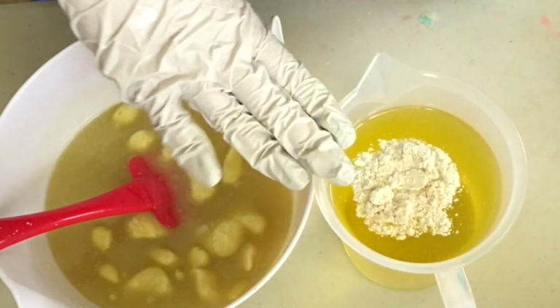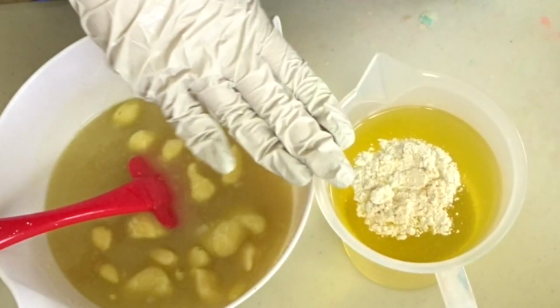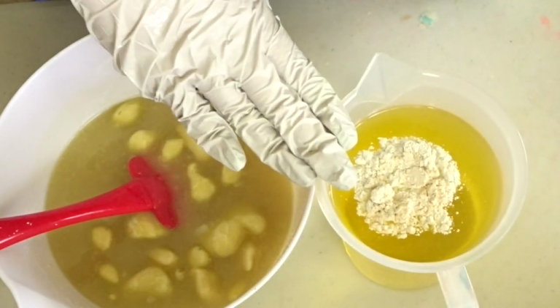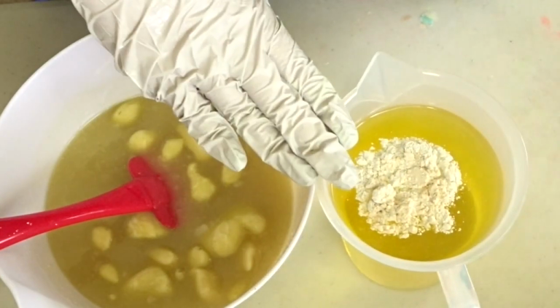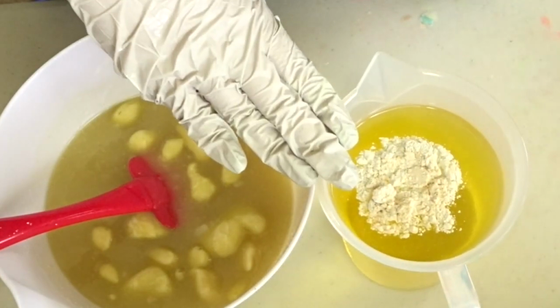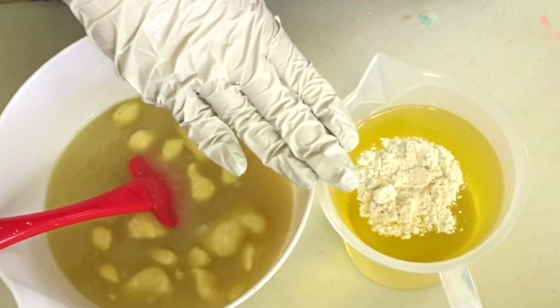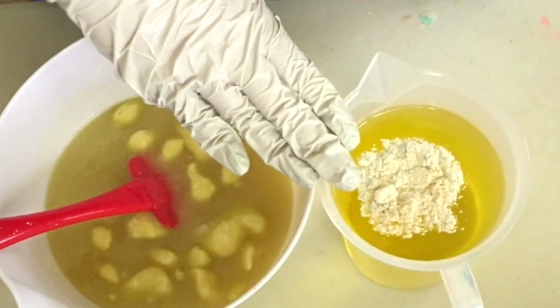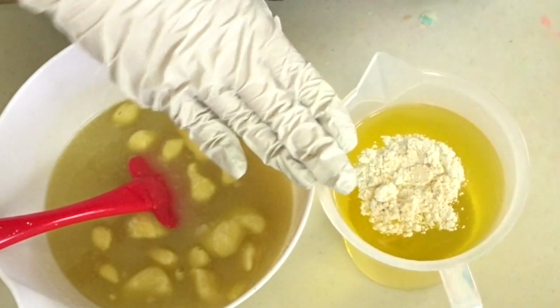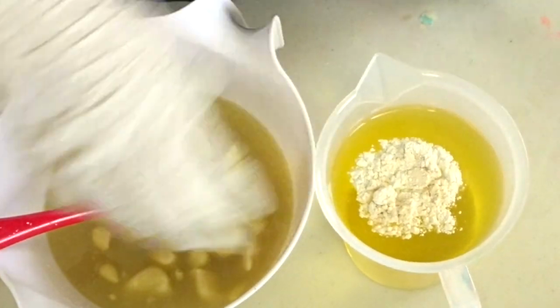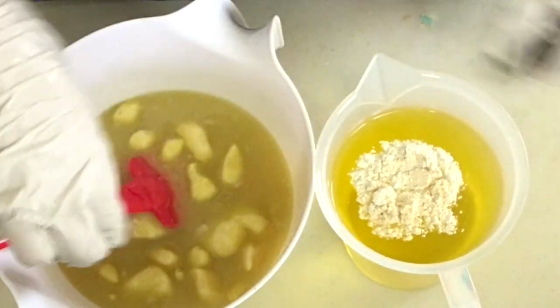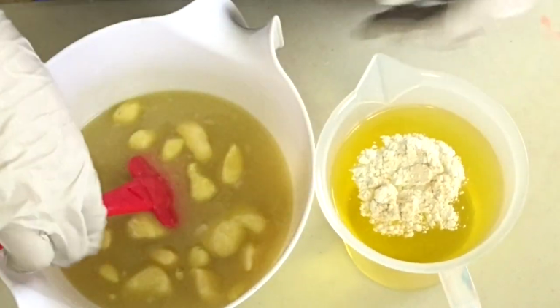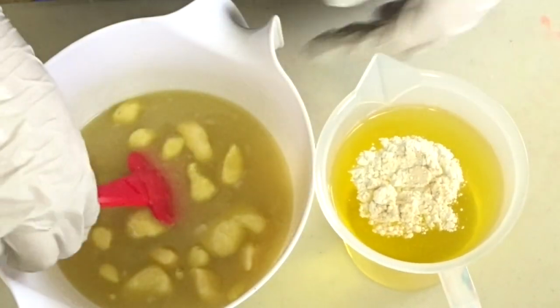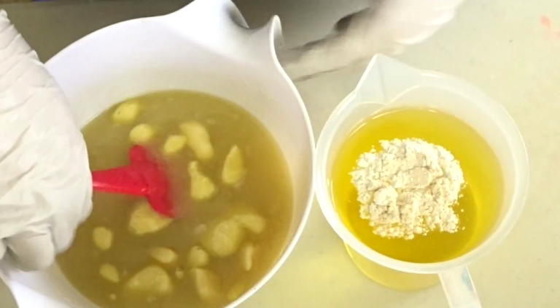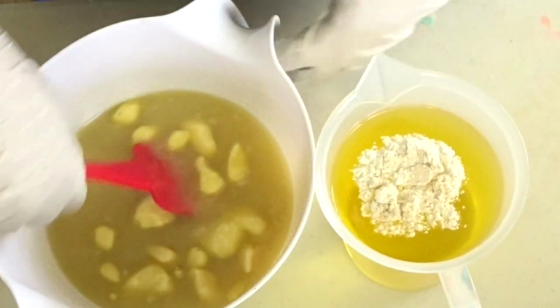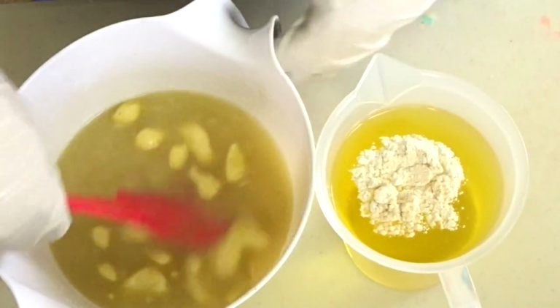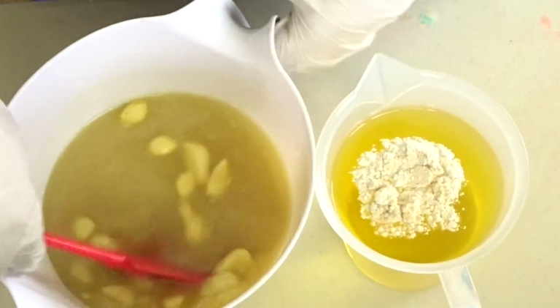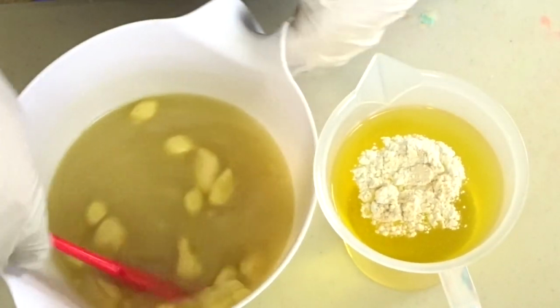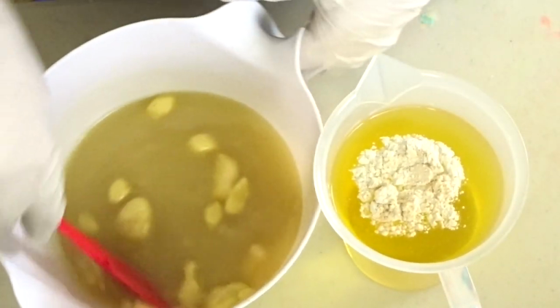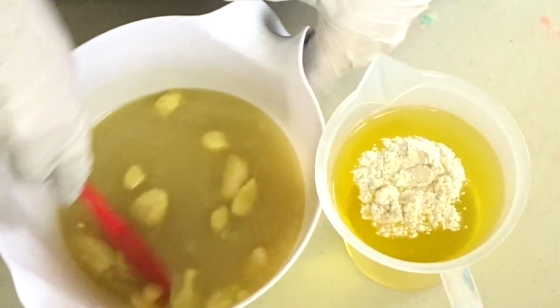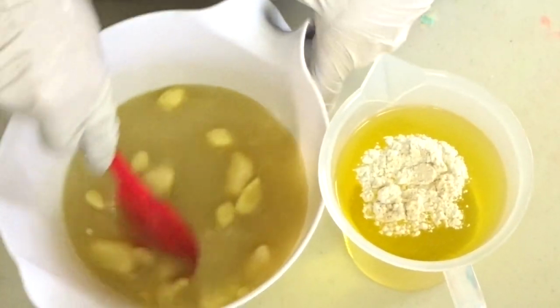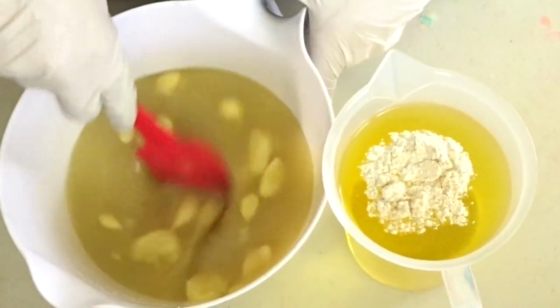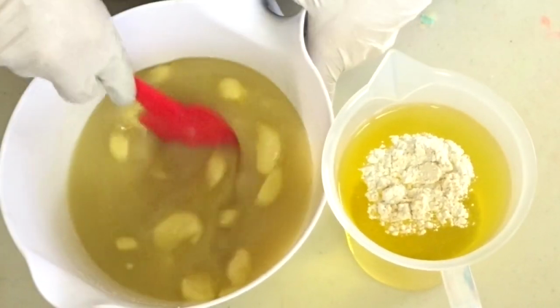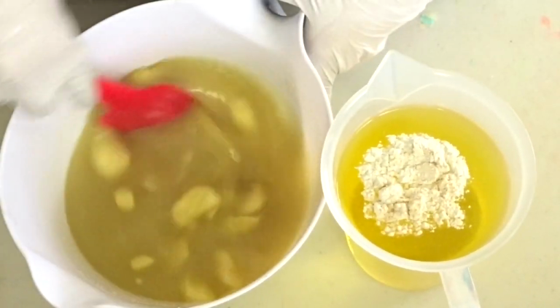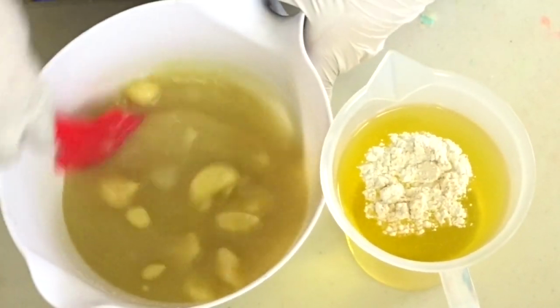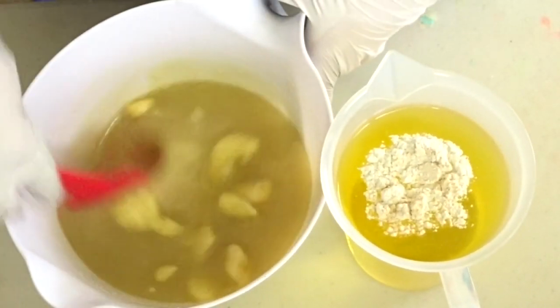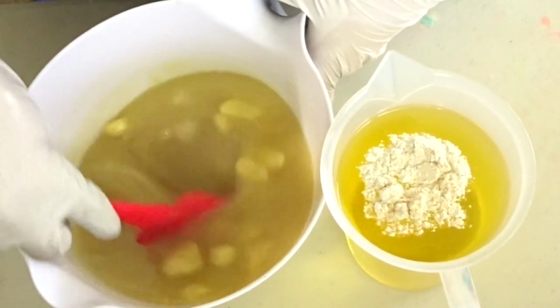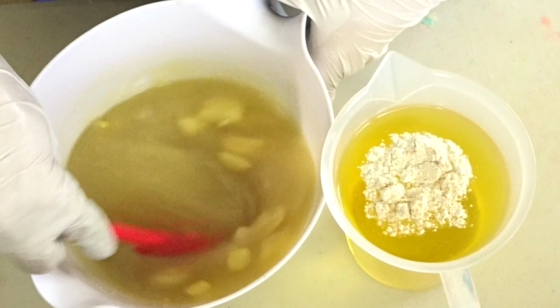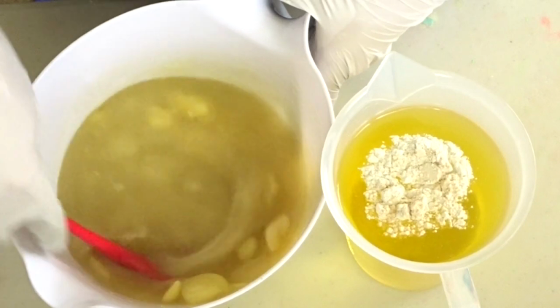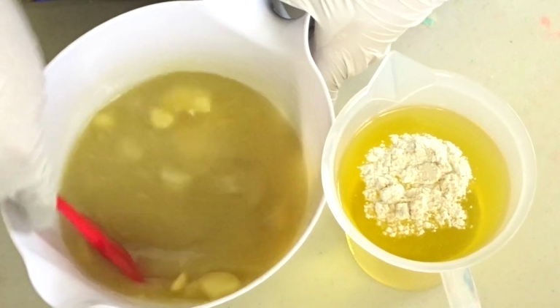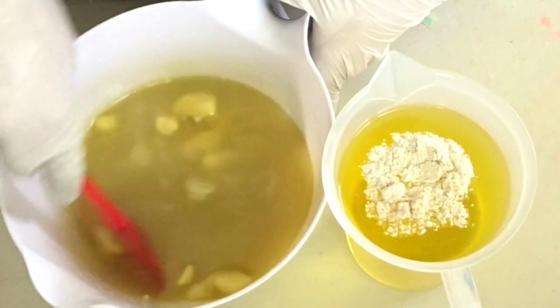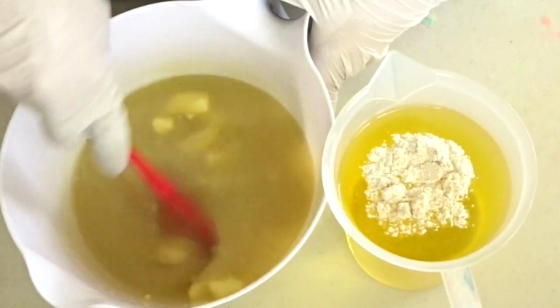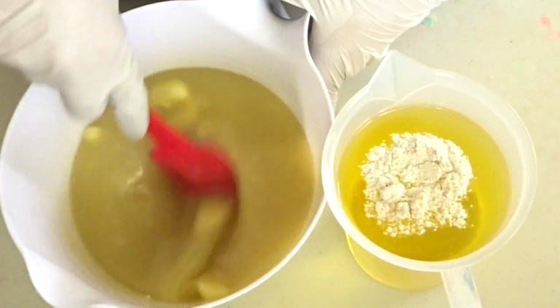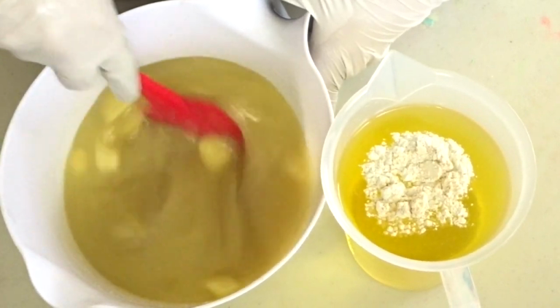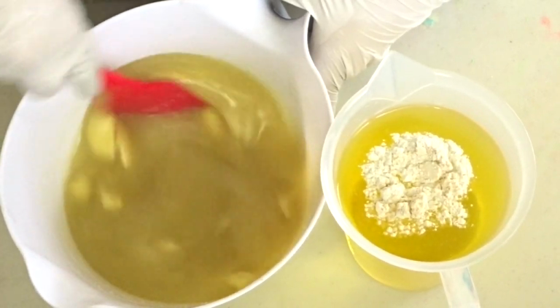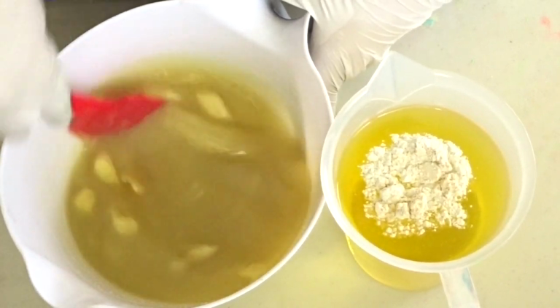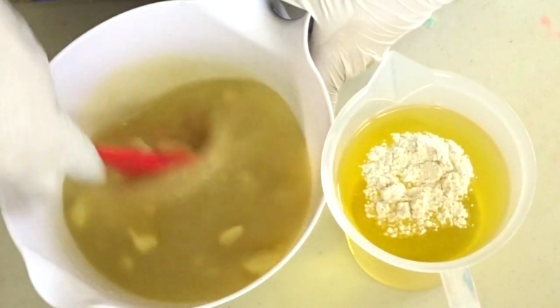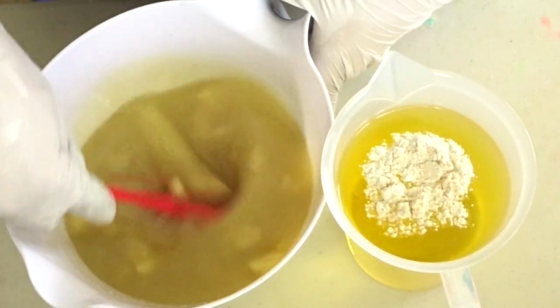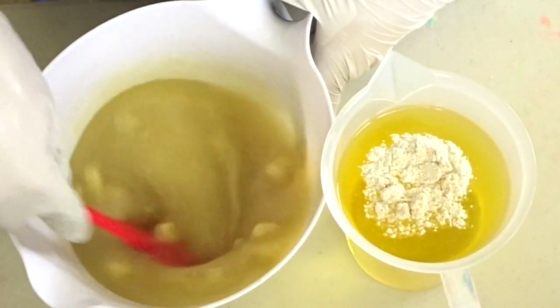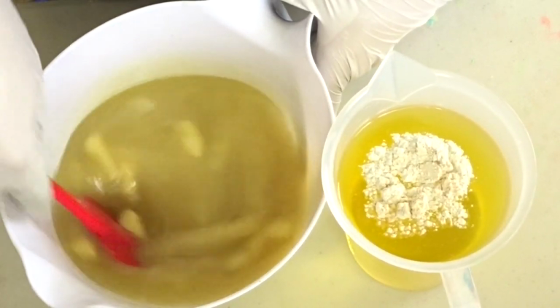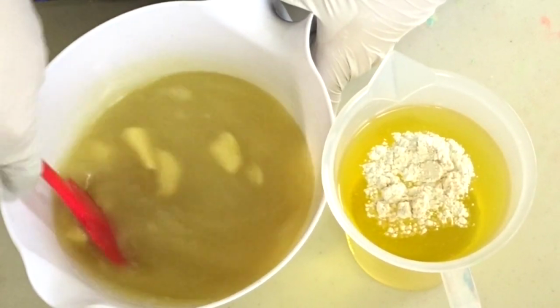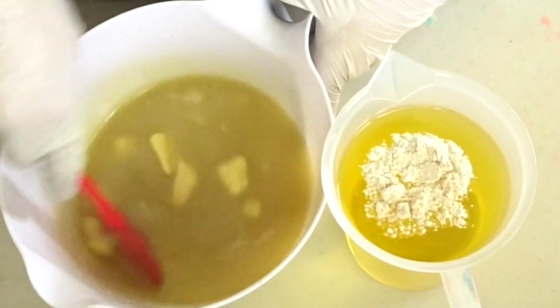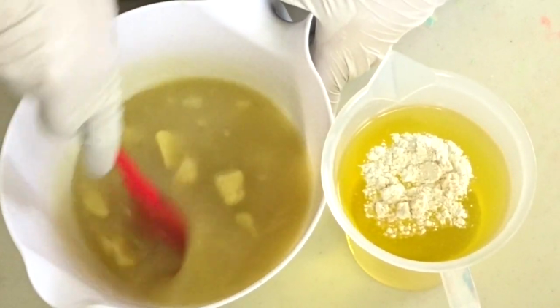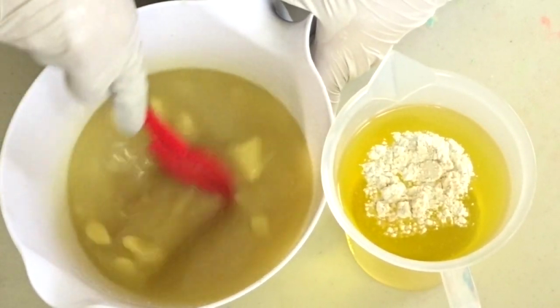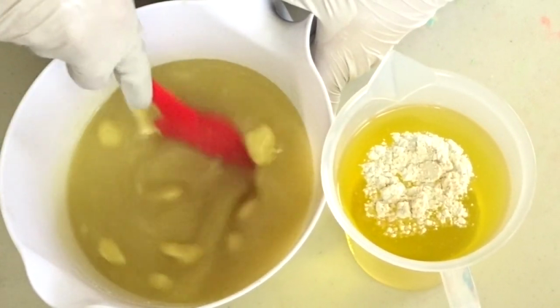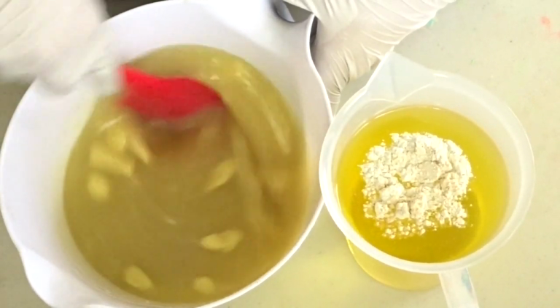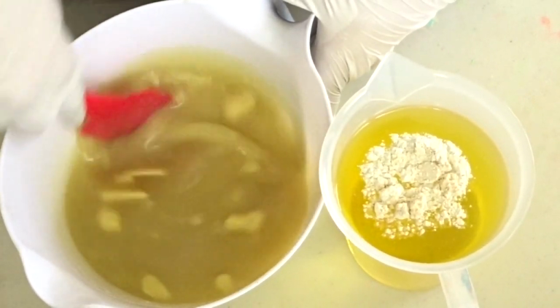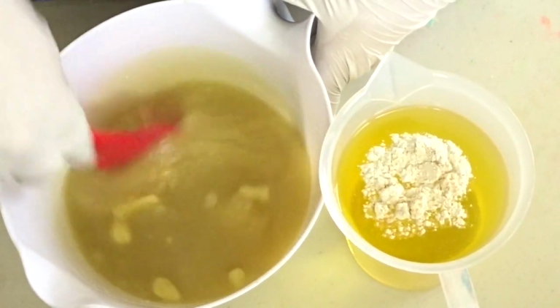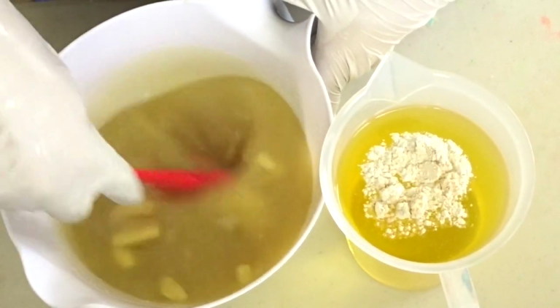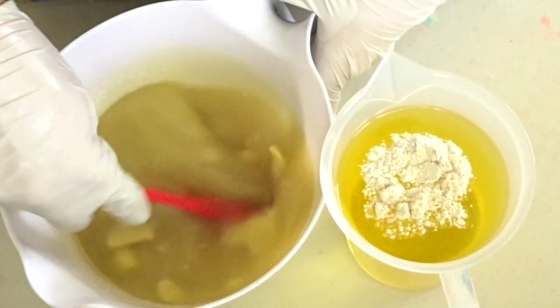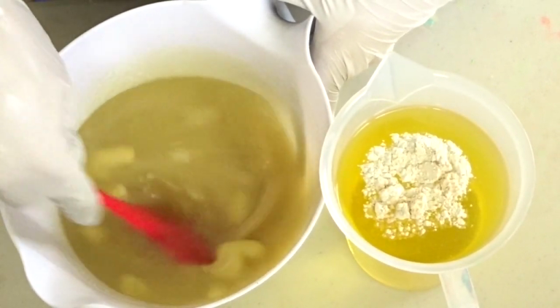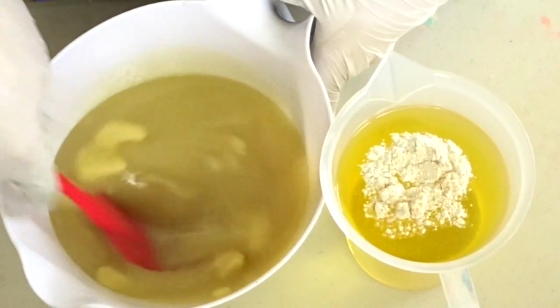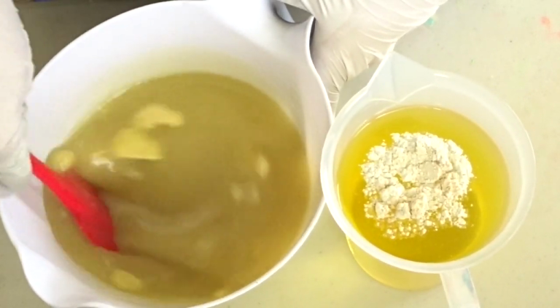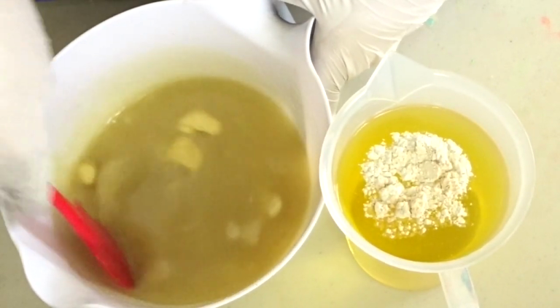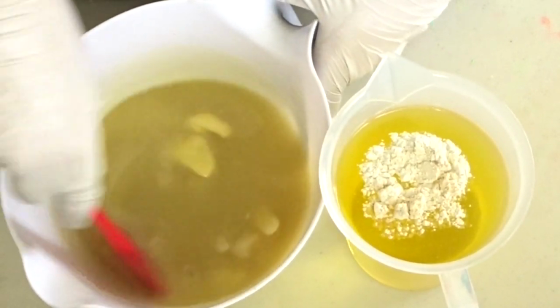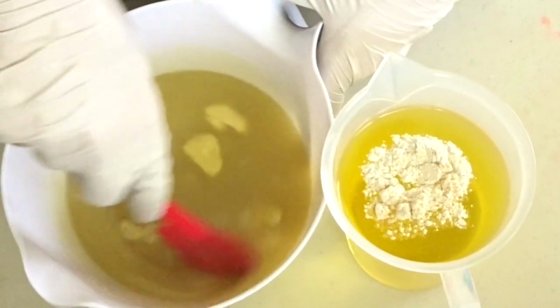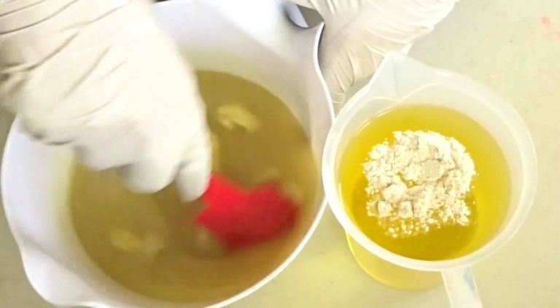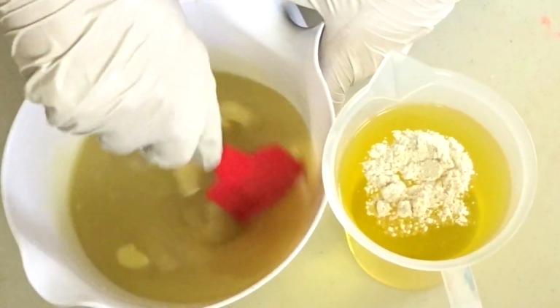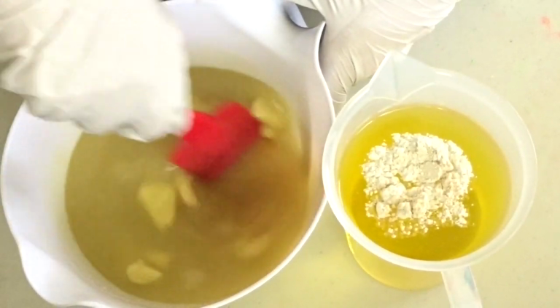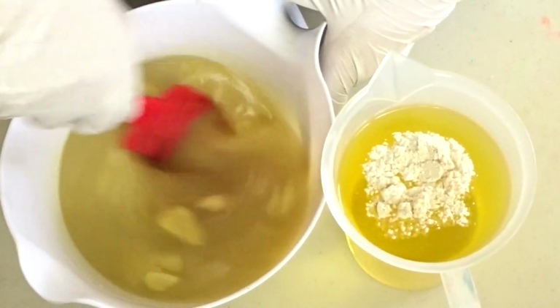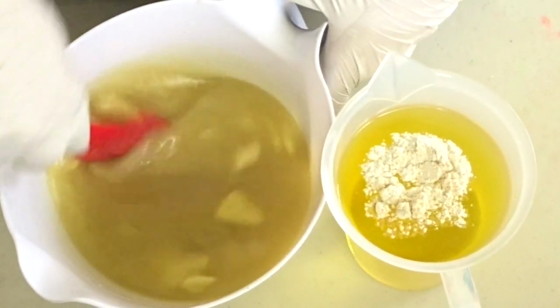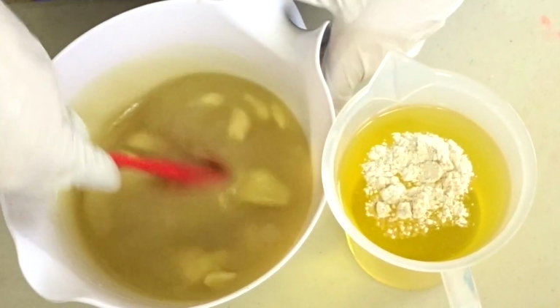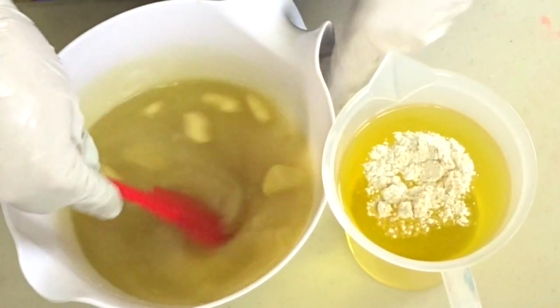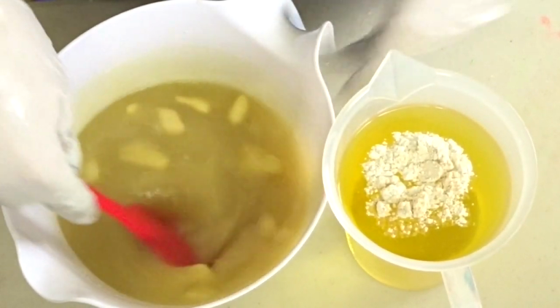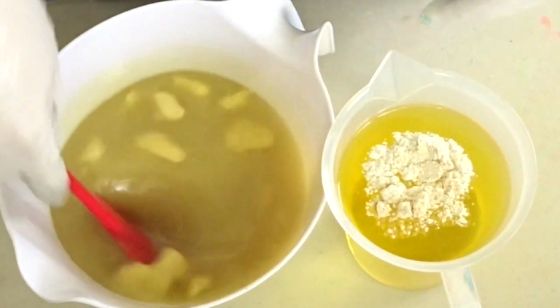I'm going to blend this one, and then as soon as all of this is melted down, I'm going to combine the two and then I'm going to stick blend it.